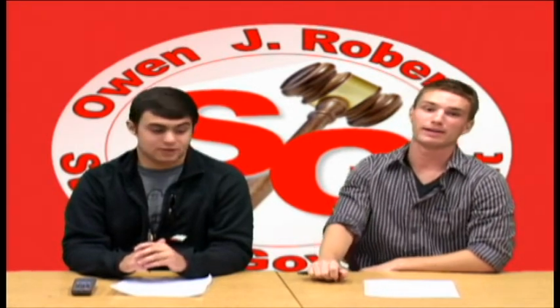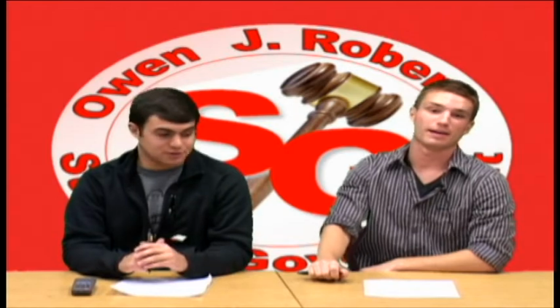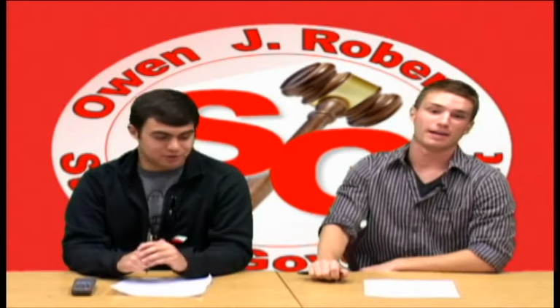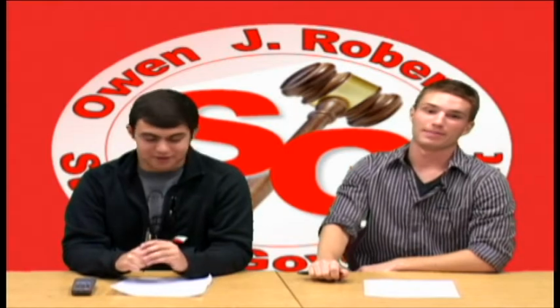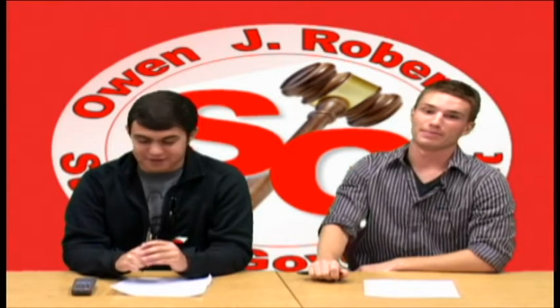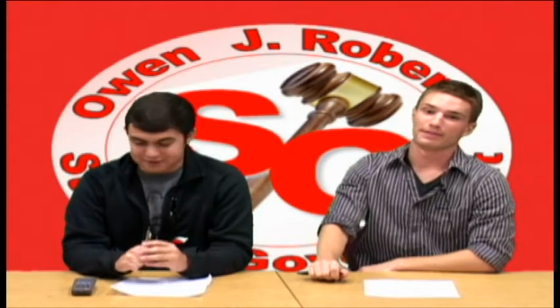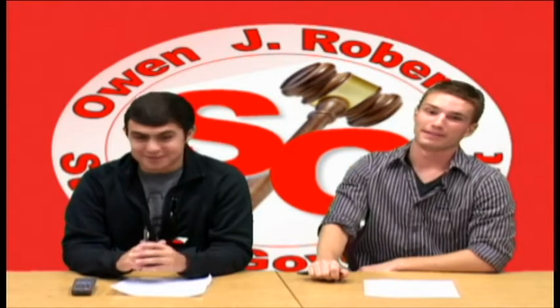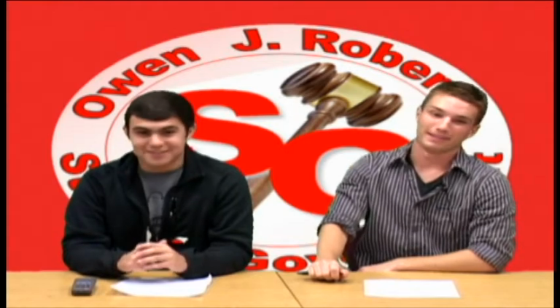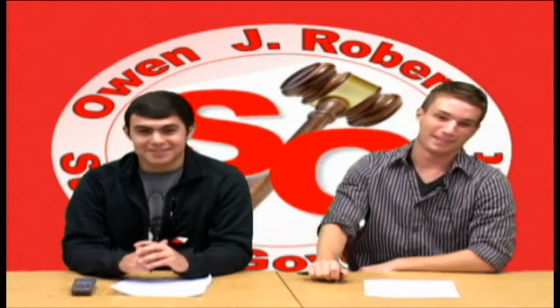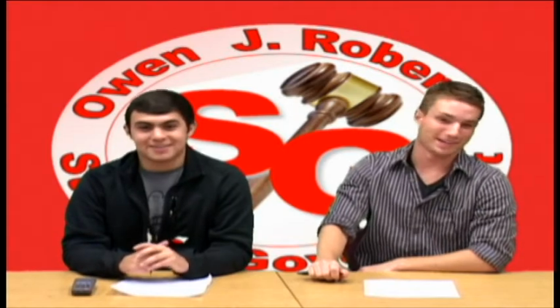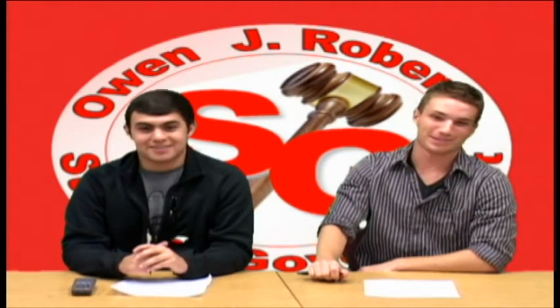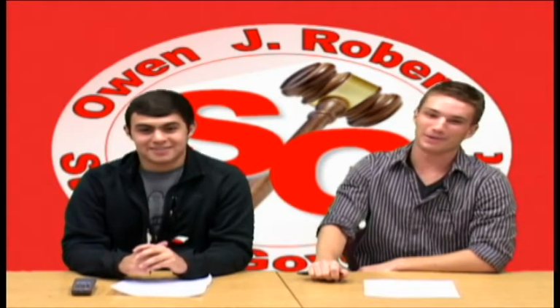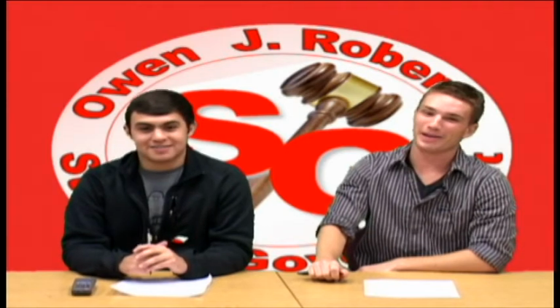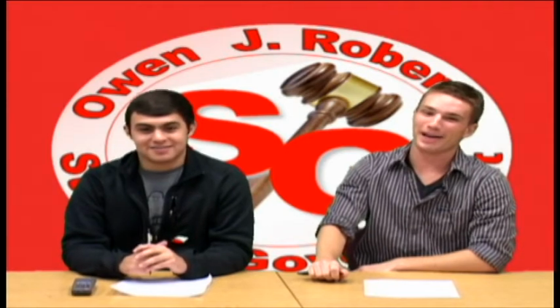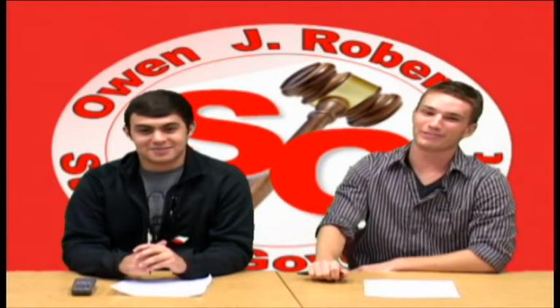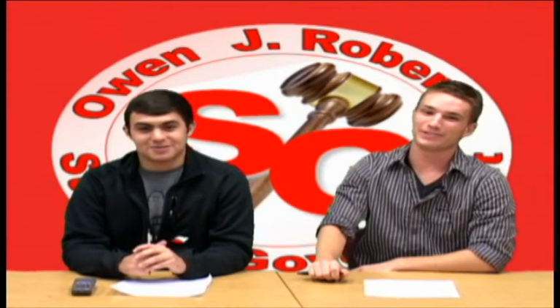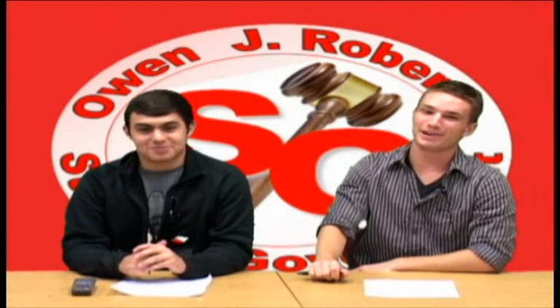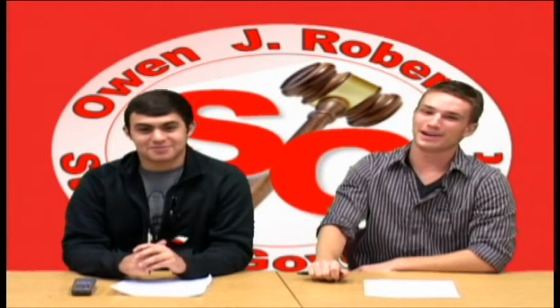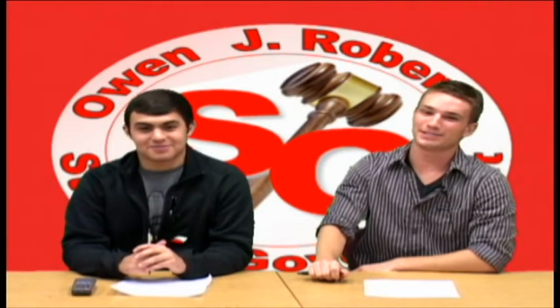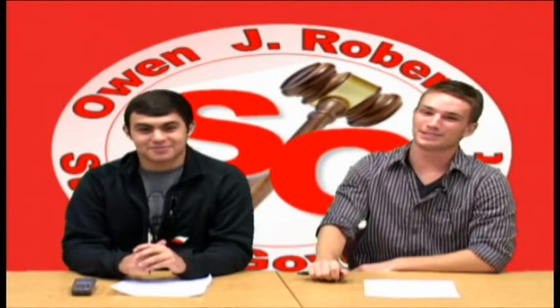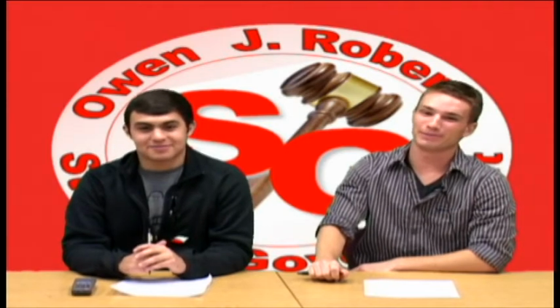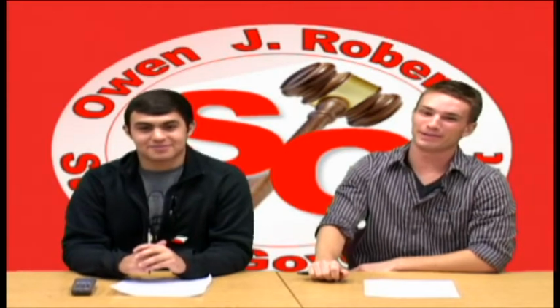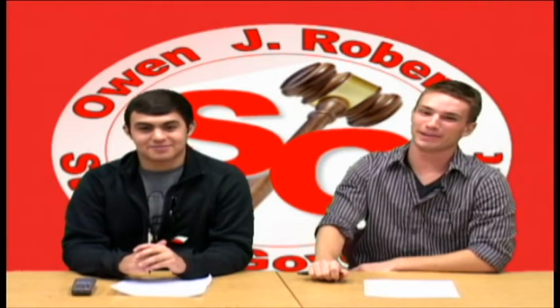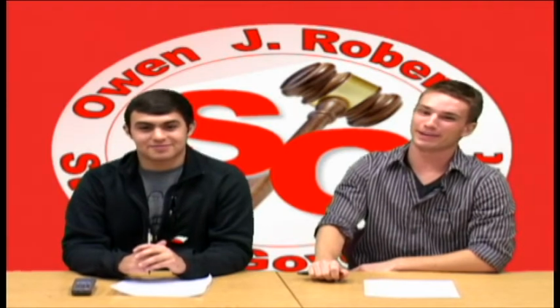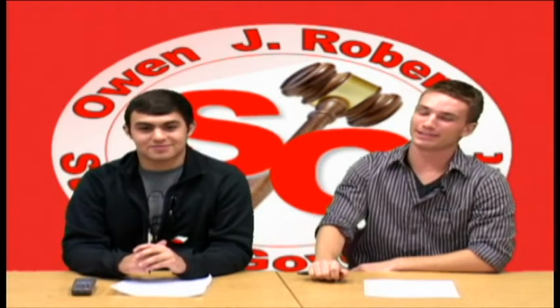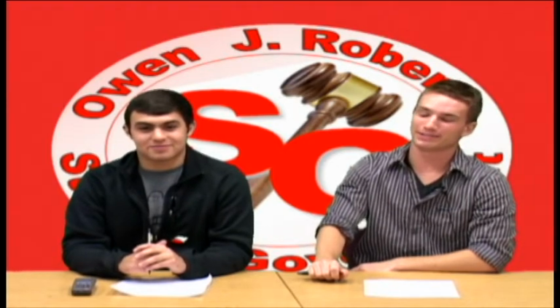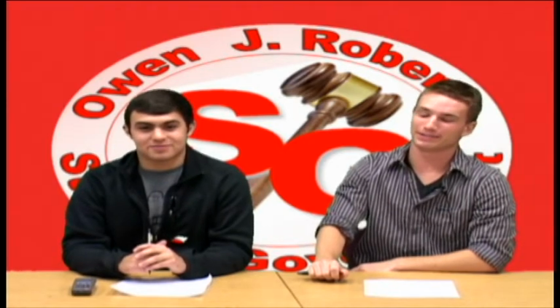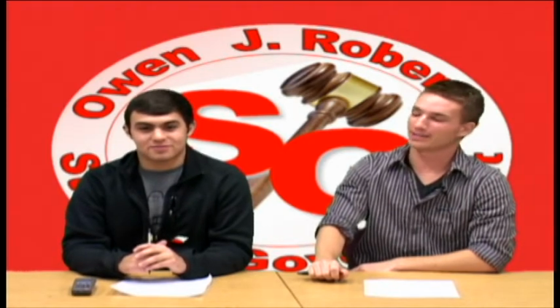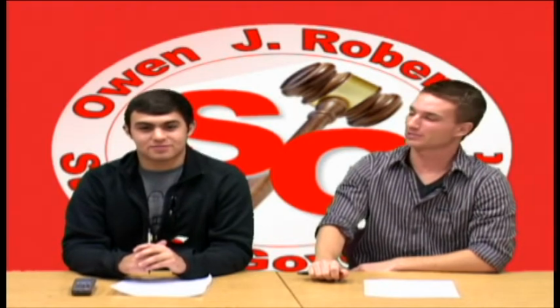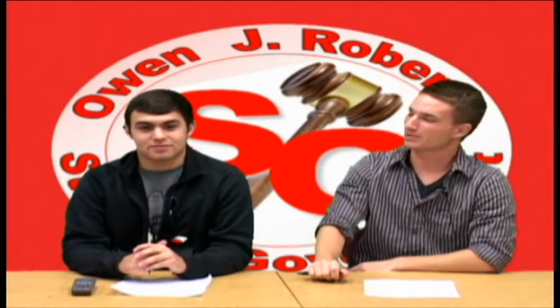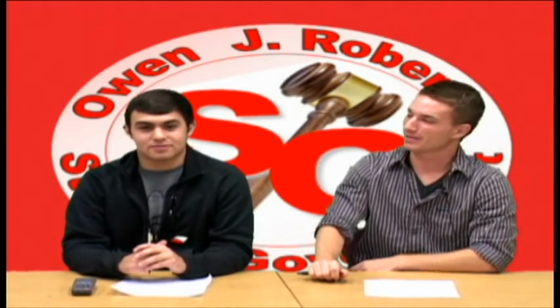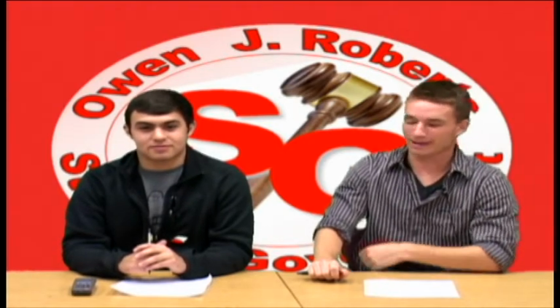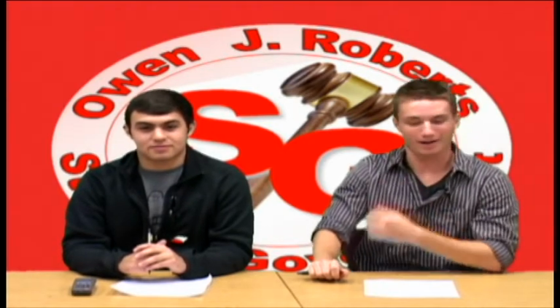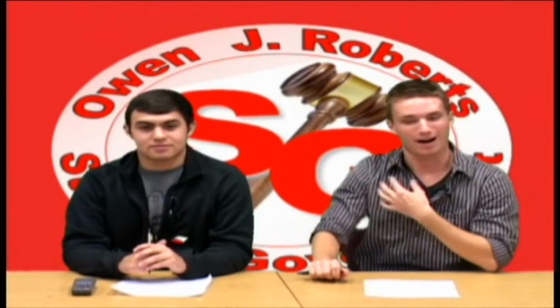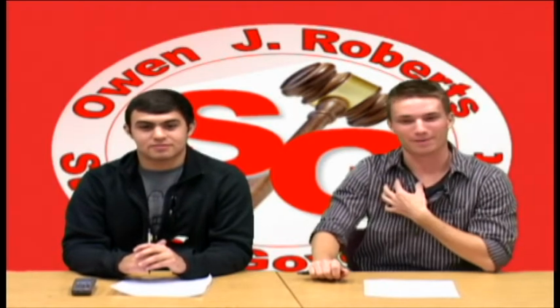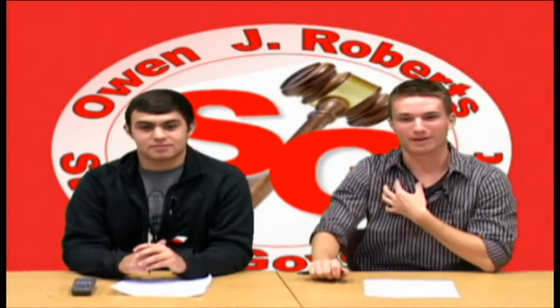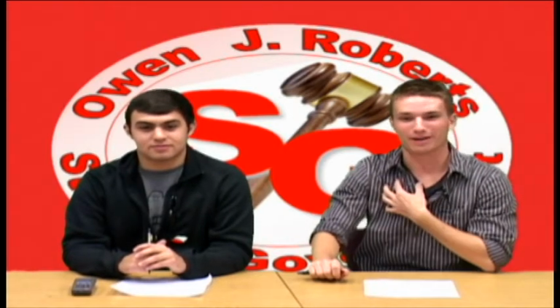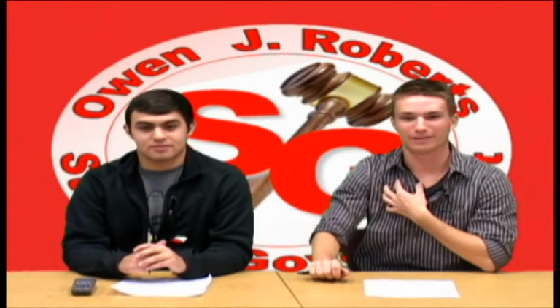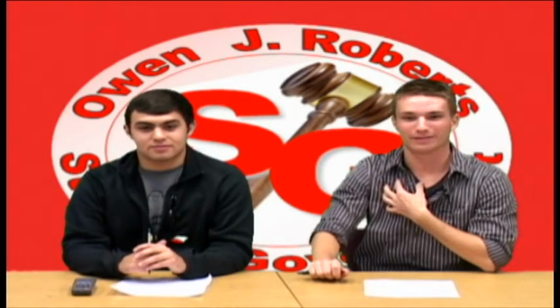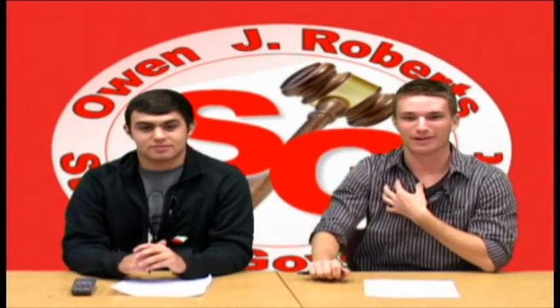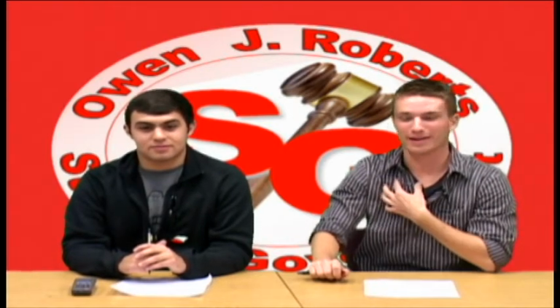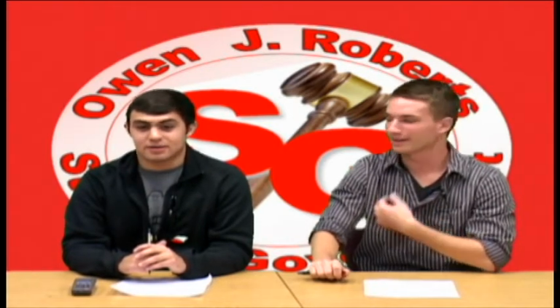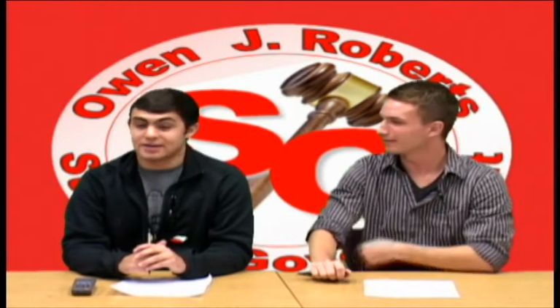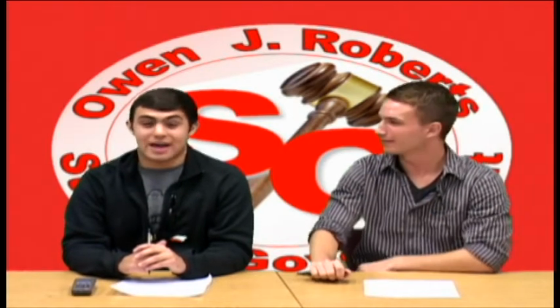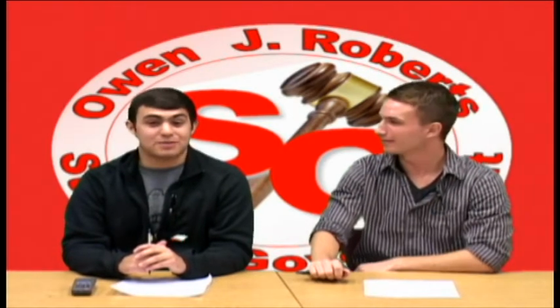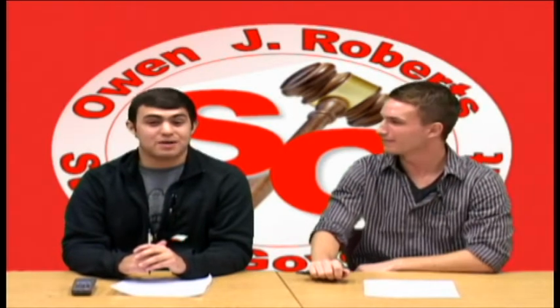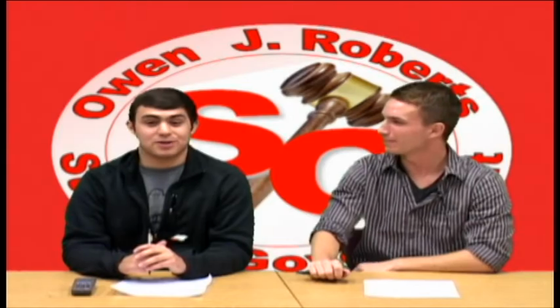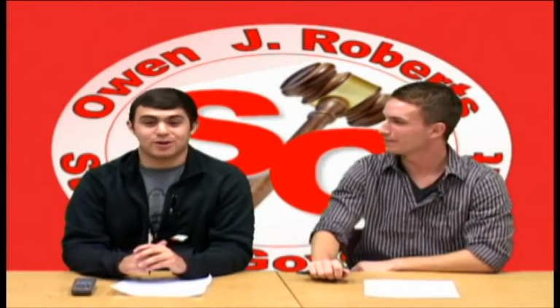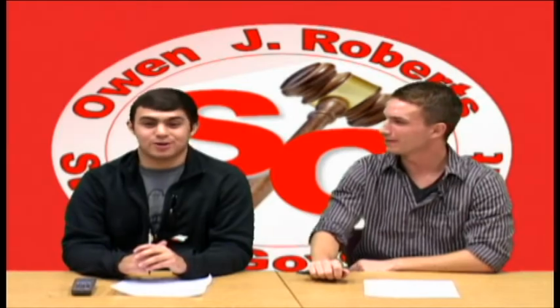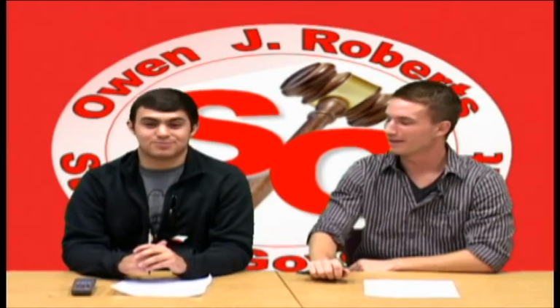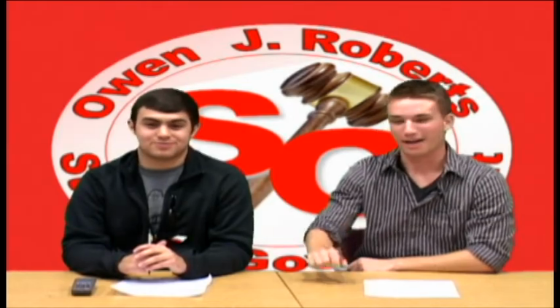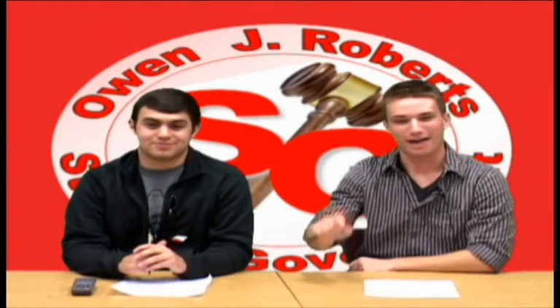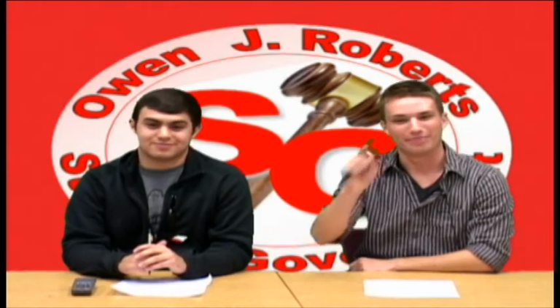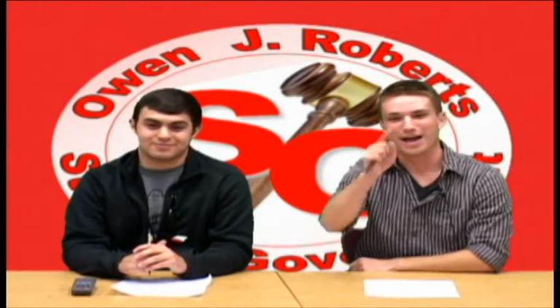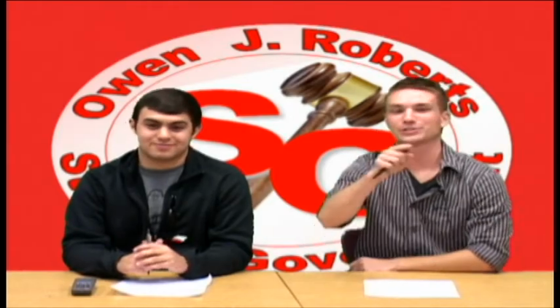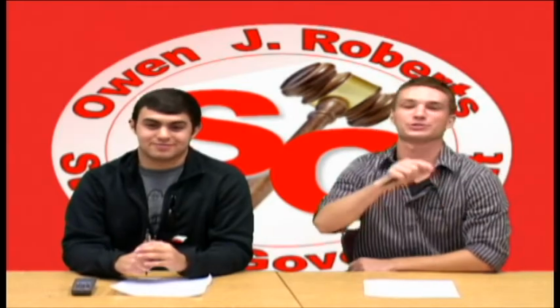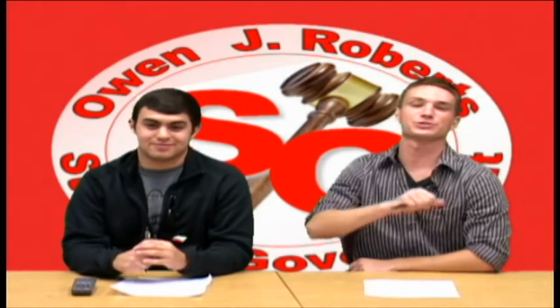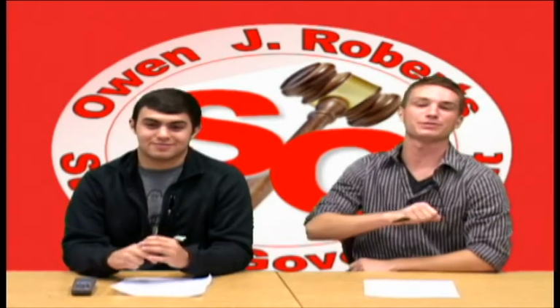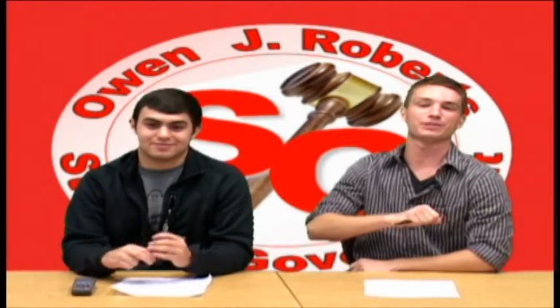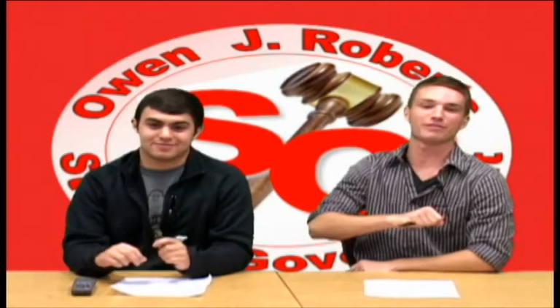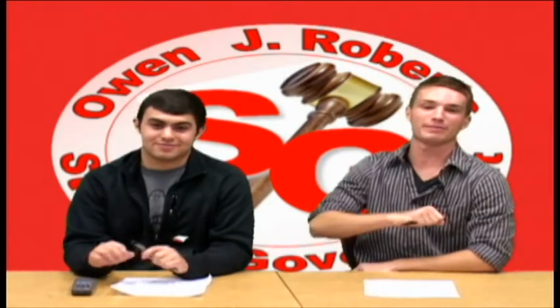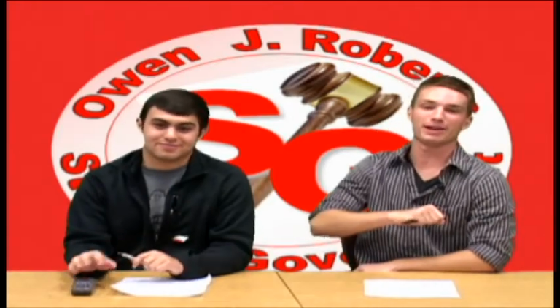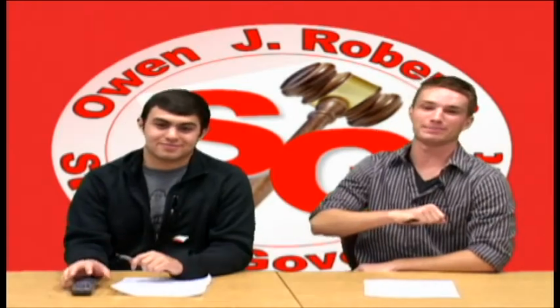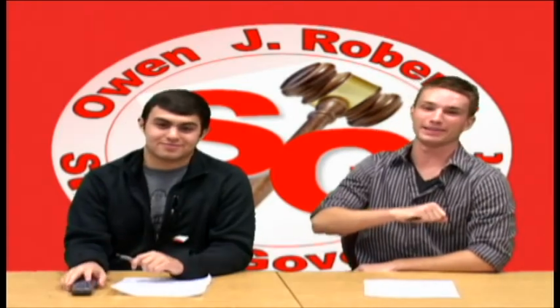That's all we have for you guys this morning, and until next week, I'm Collin Gray. And I'm Abby Hall. And that's your student government update.